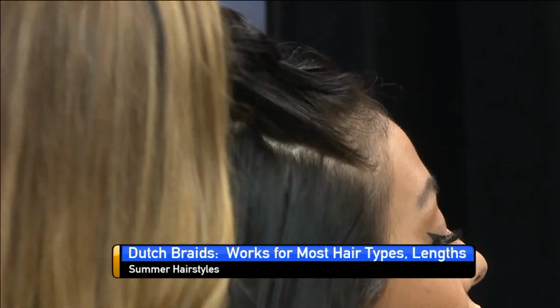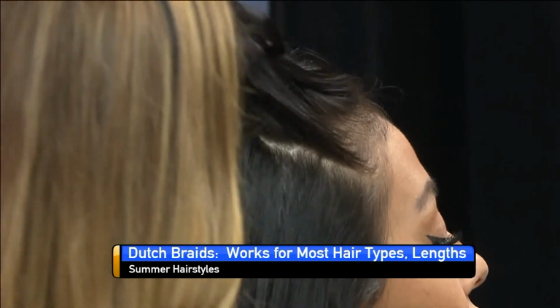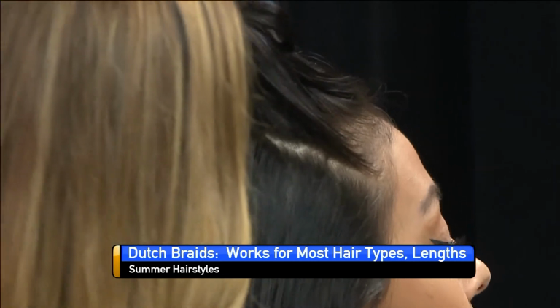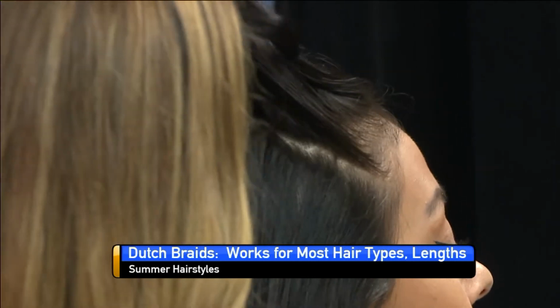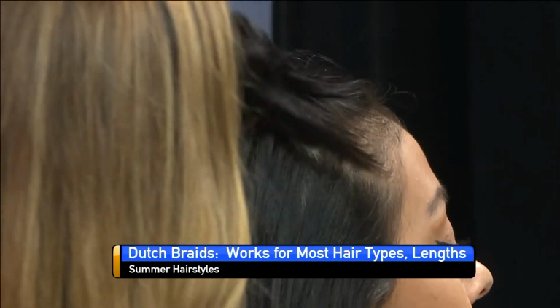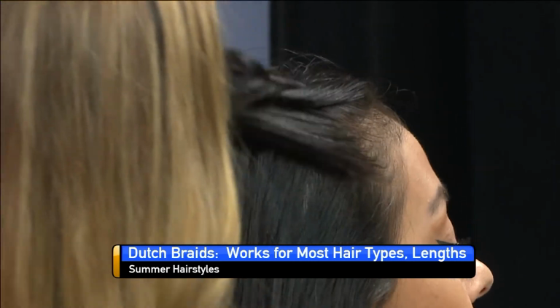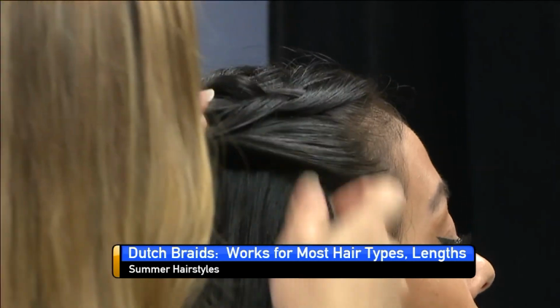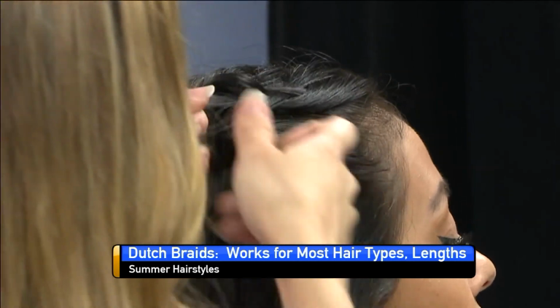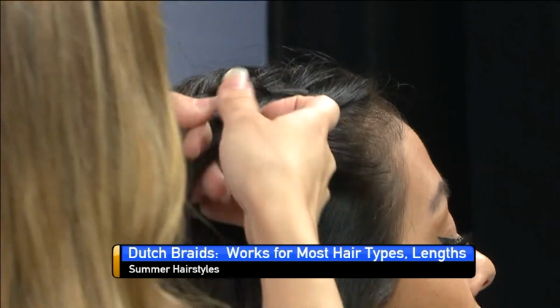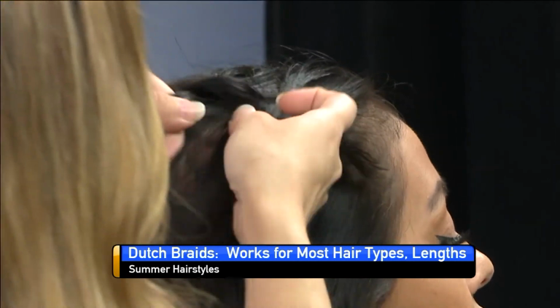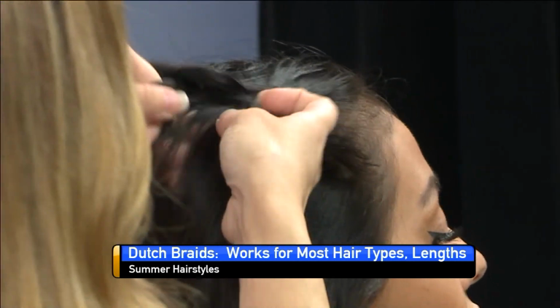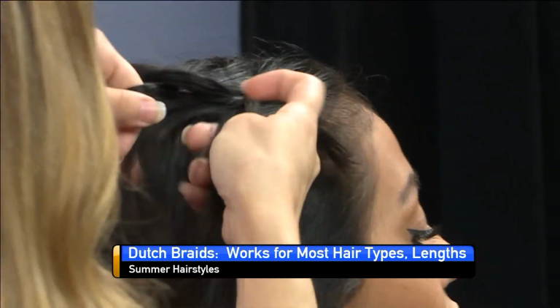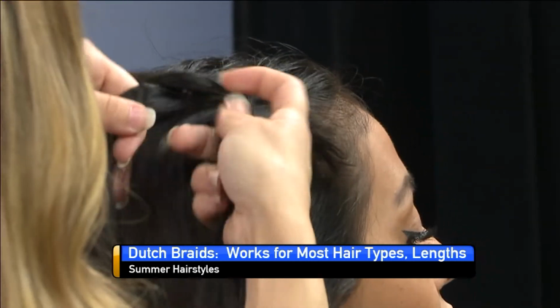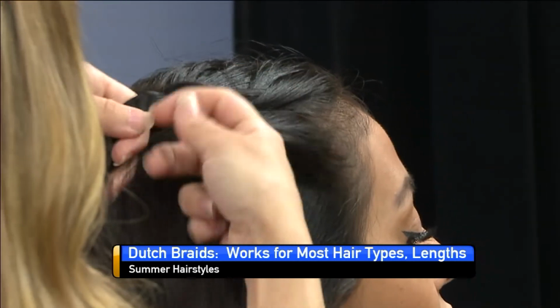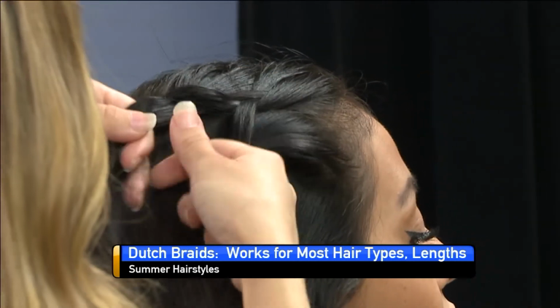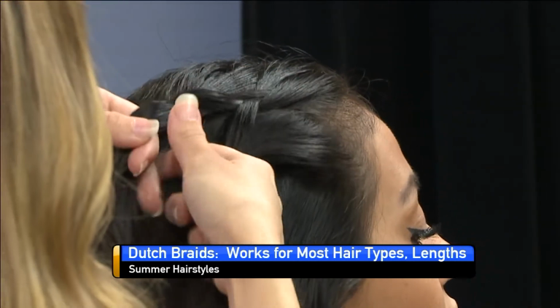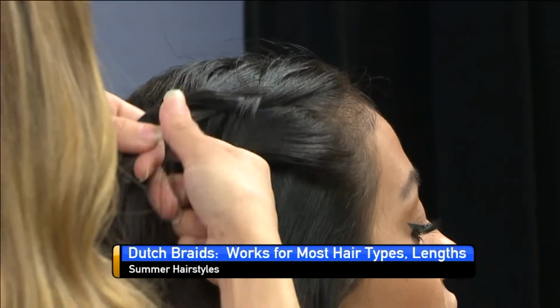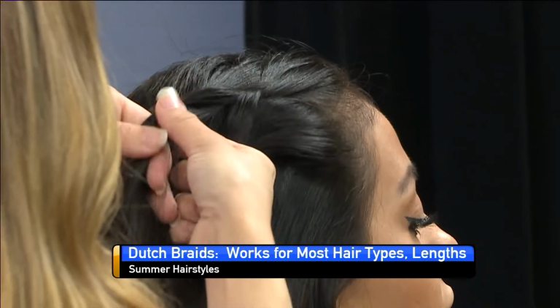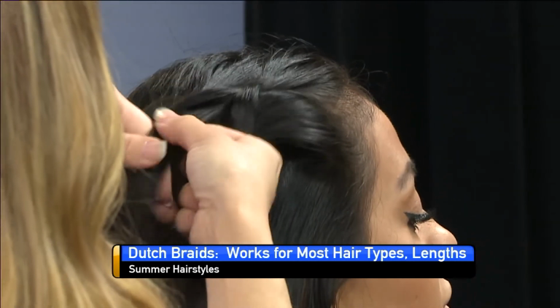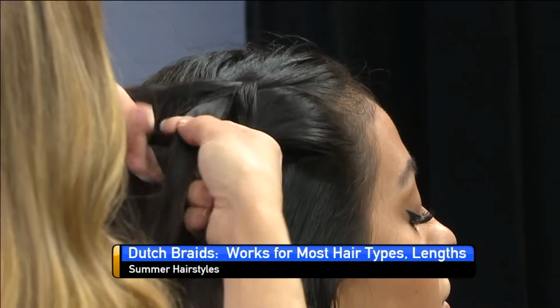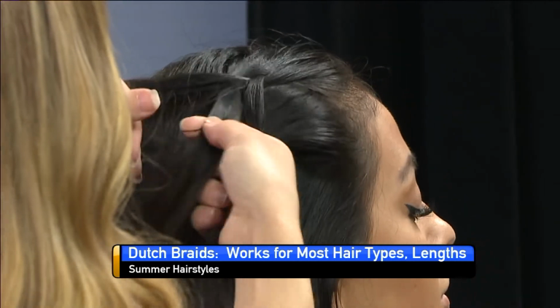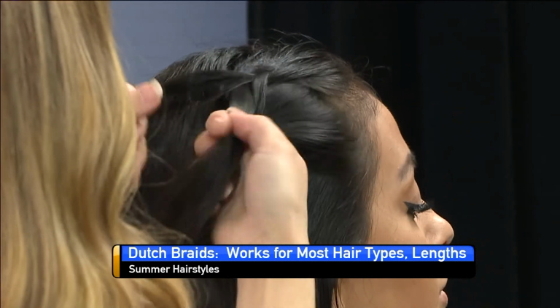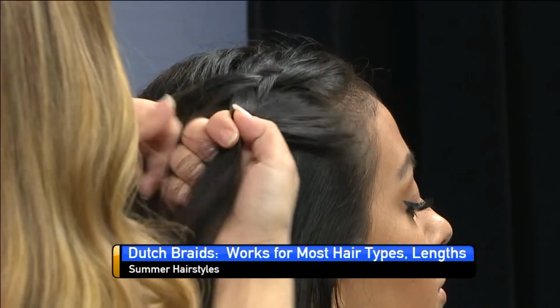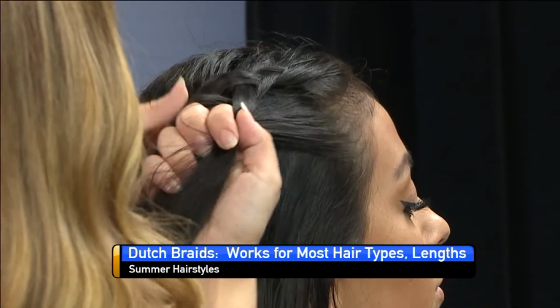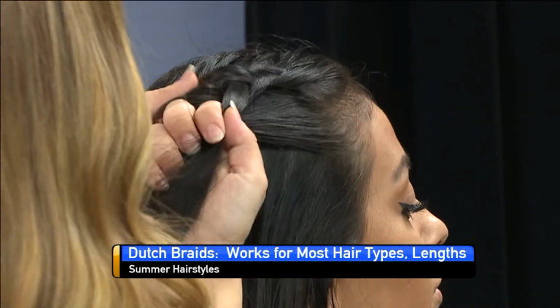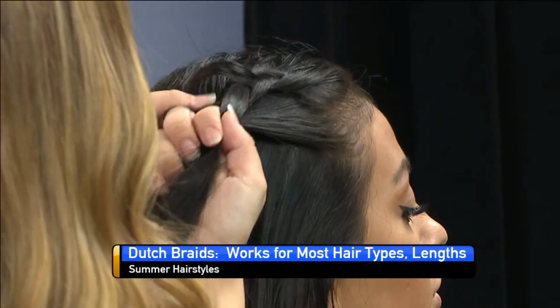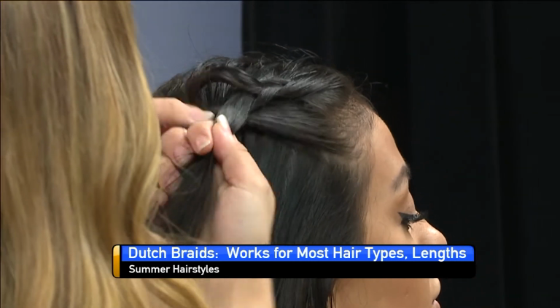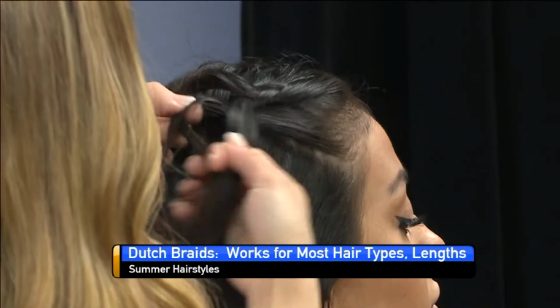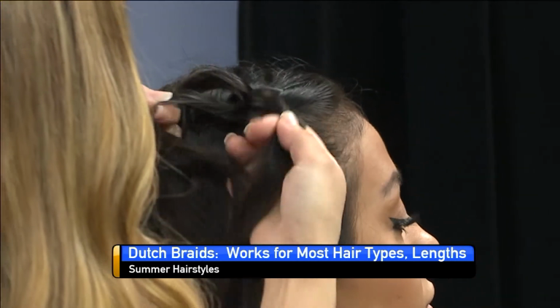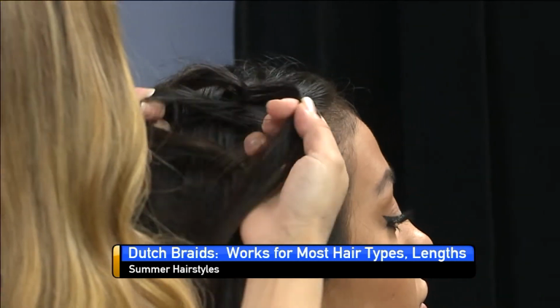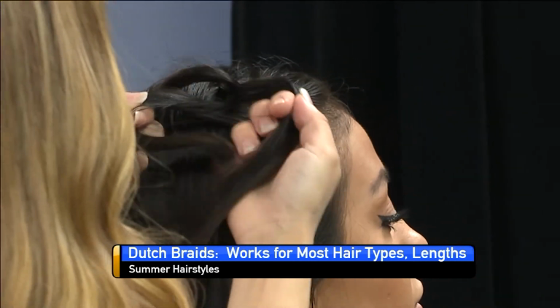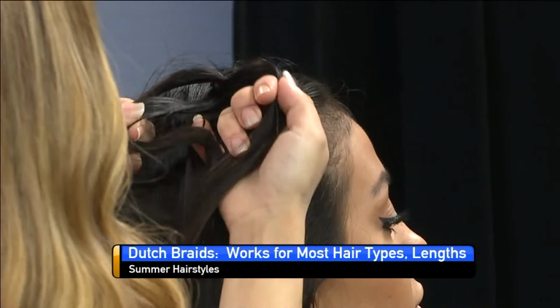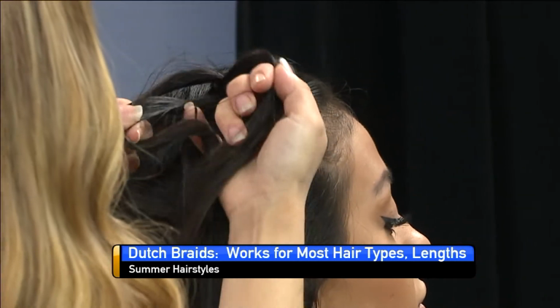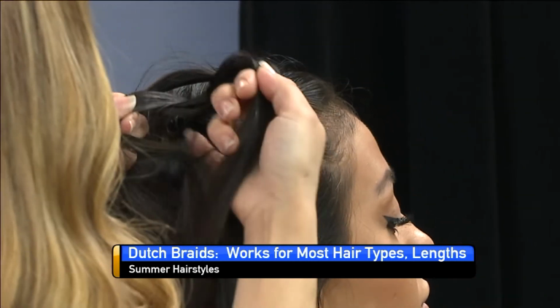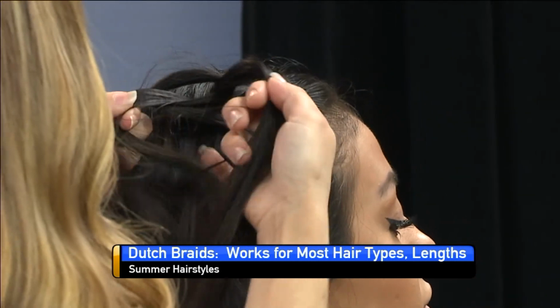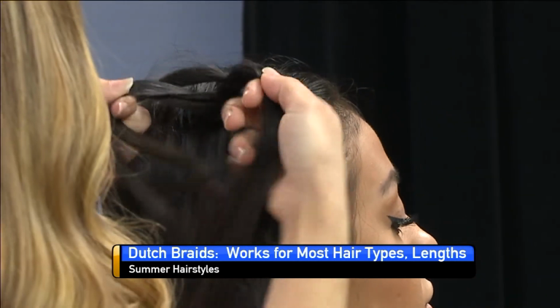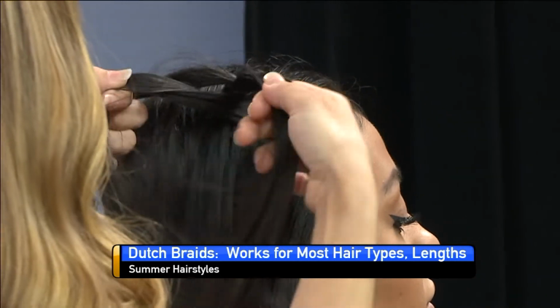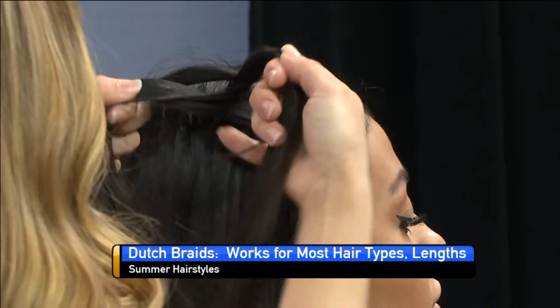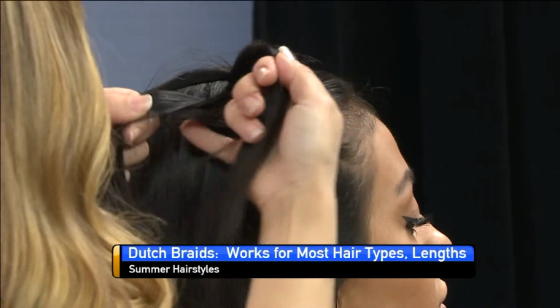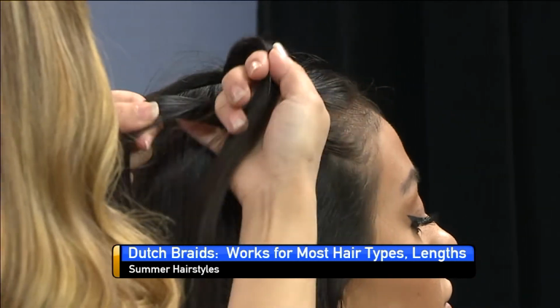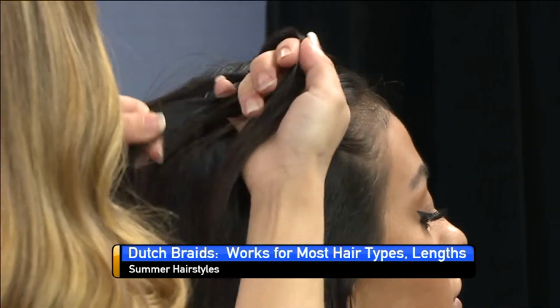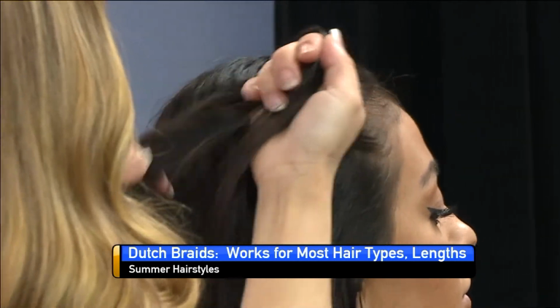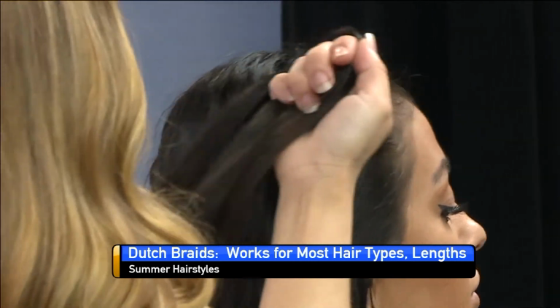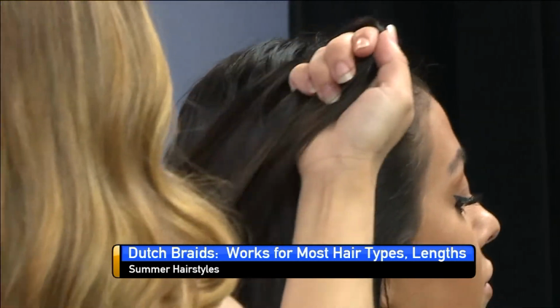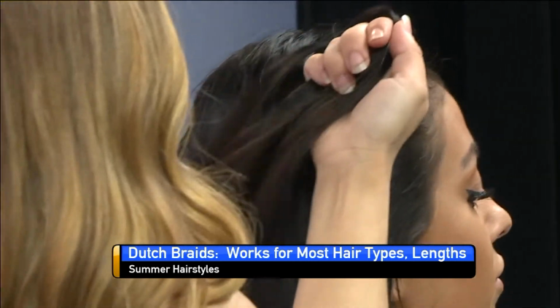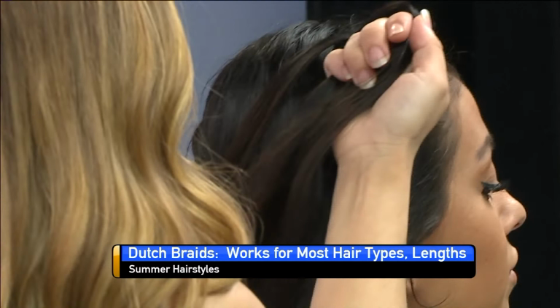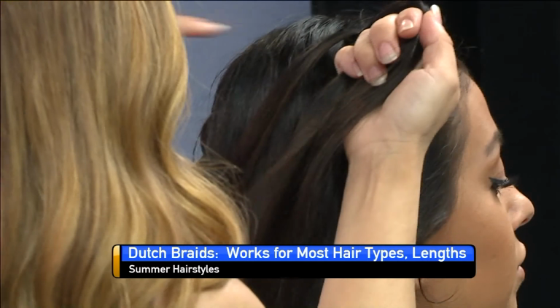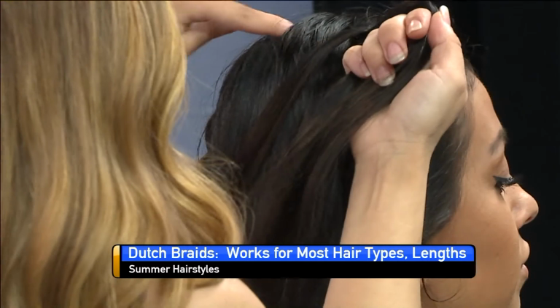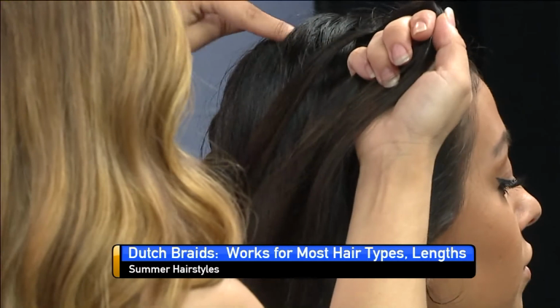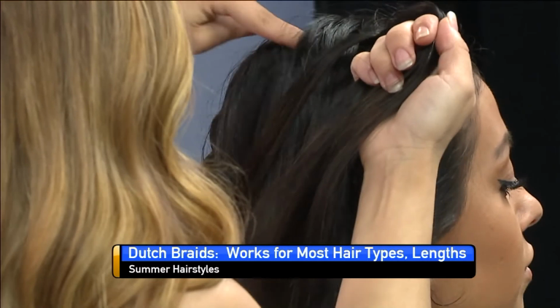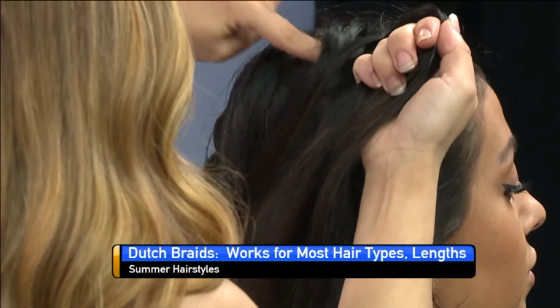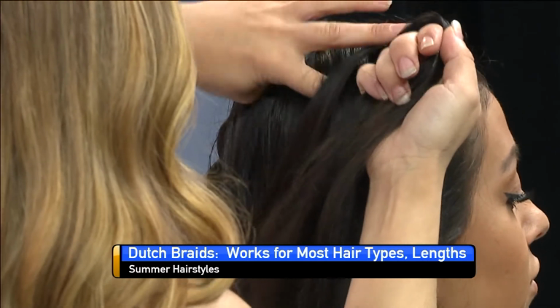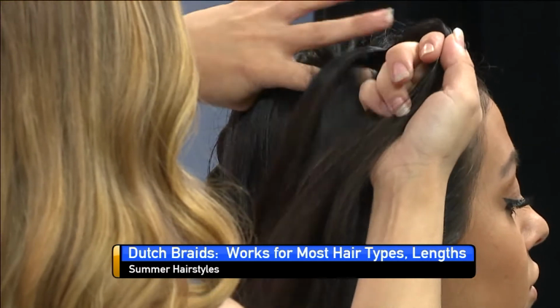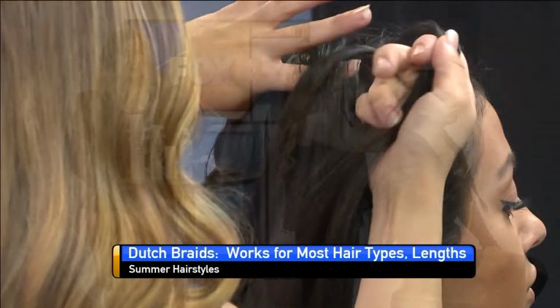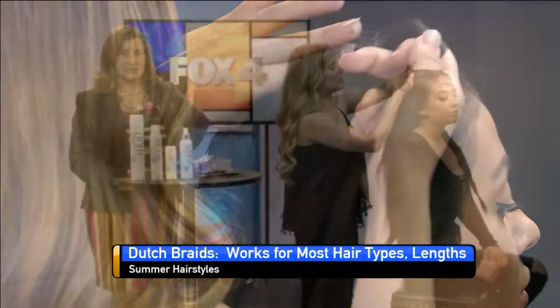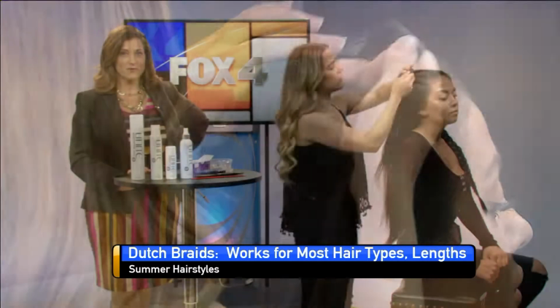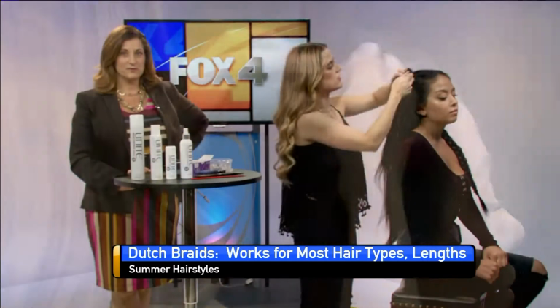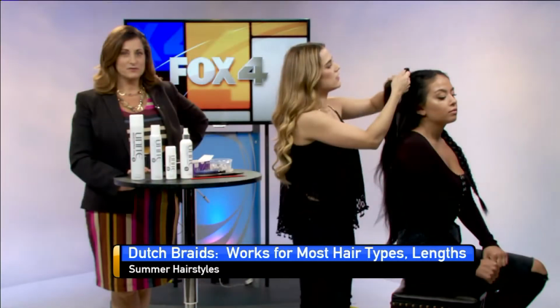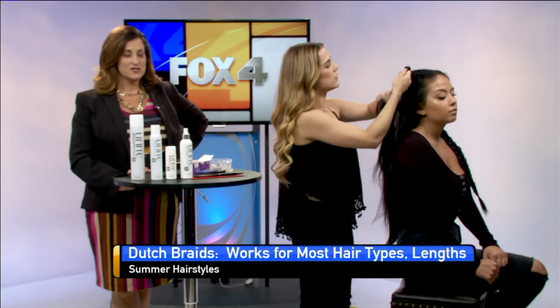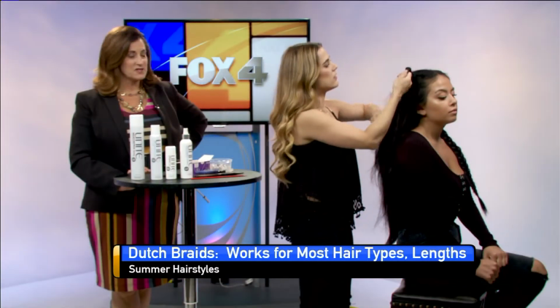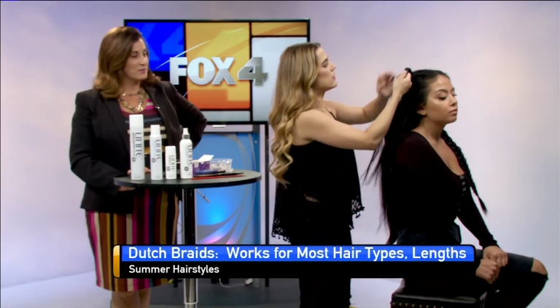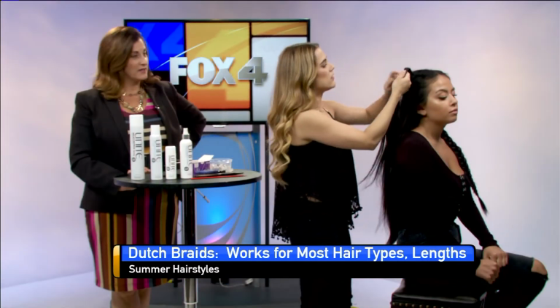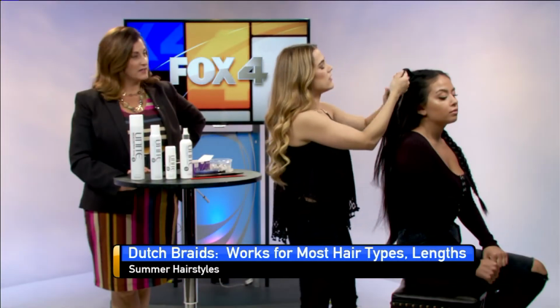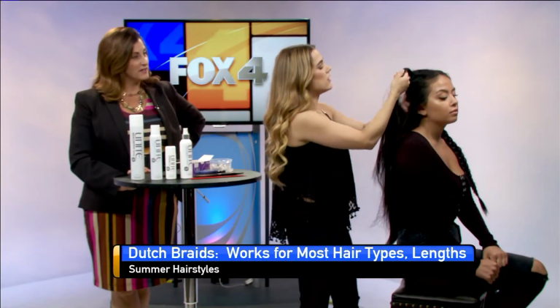These are so fun. Are you seeing these a lot more for summer? Because they're great for pool, they're great for just about anything.